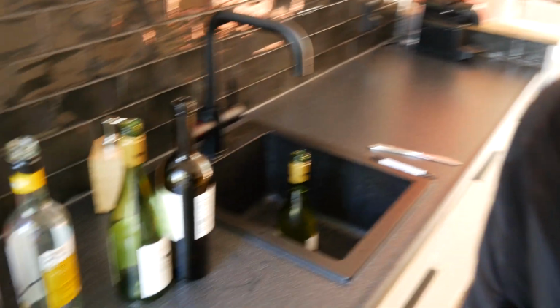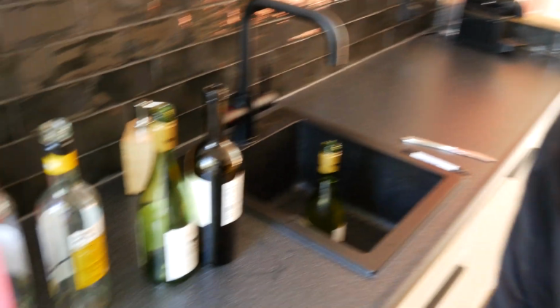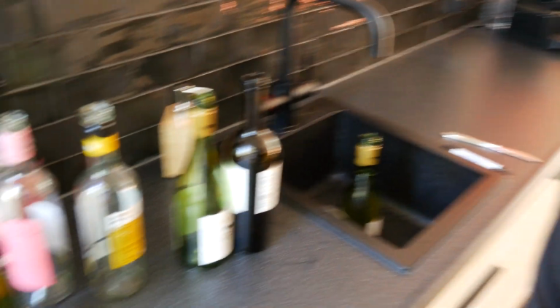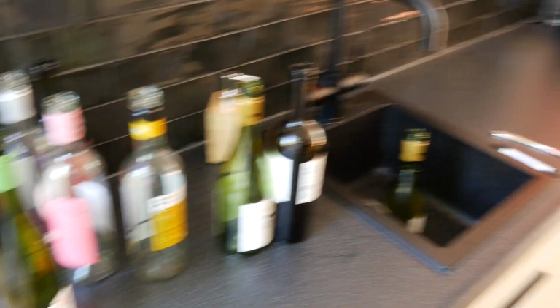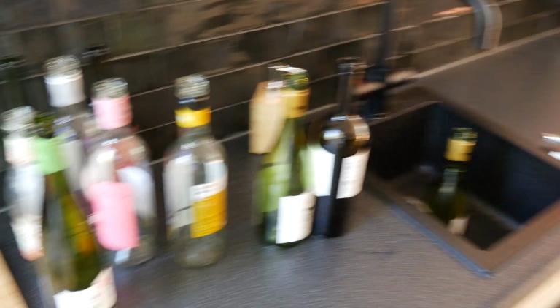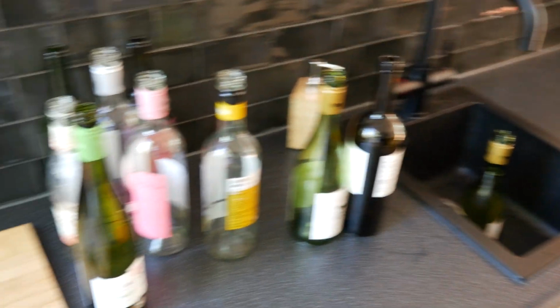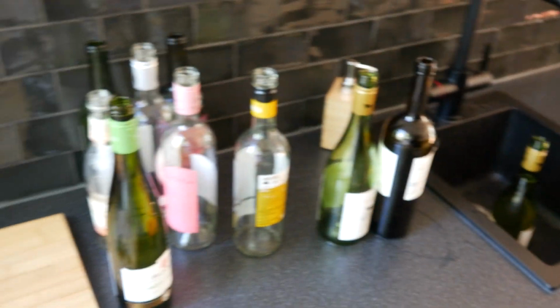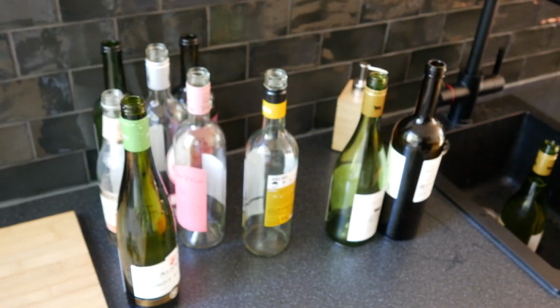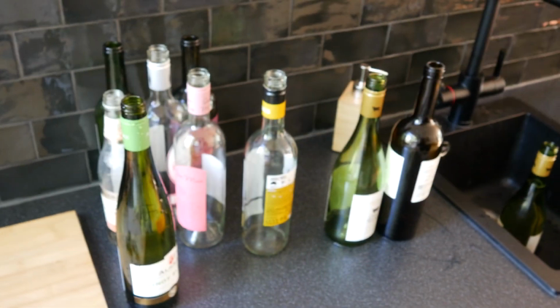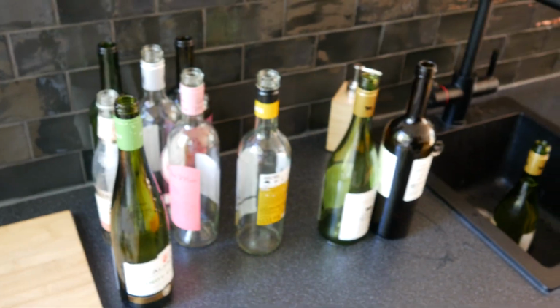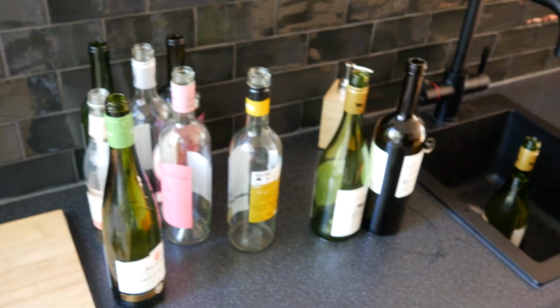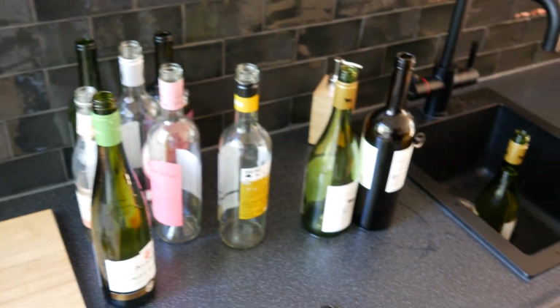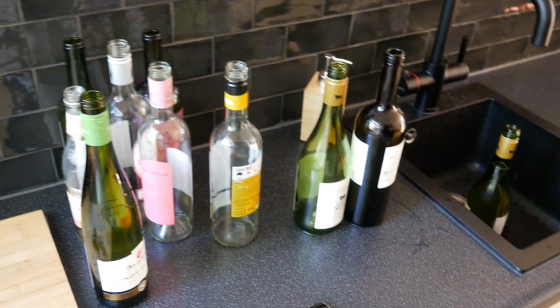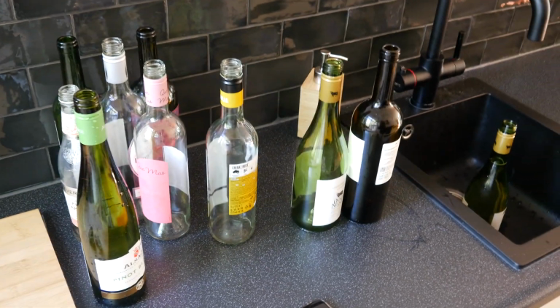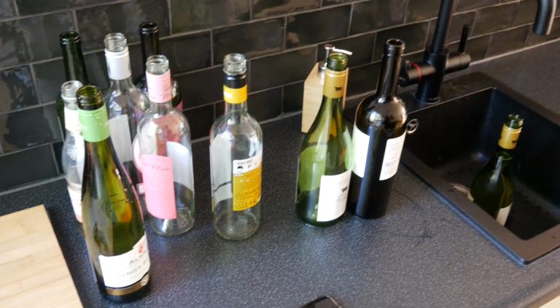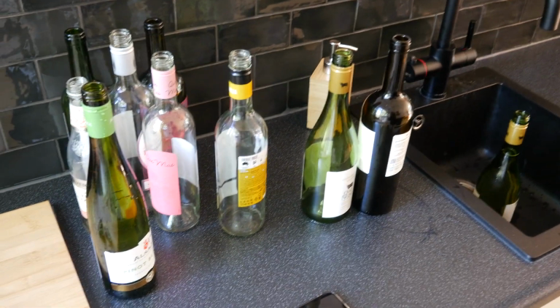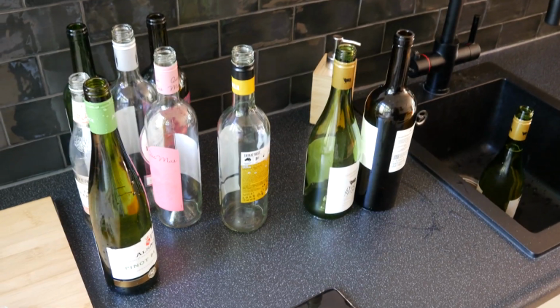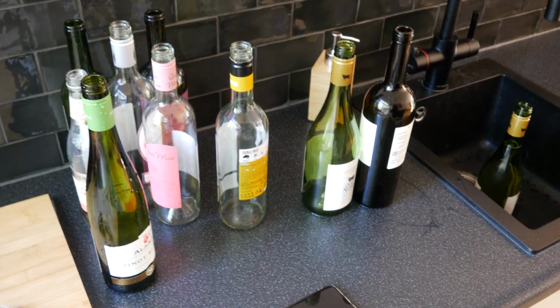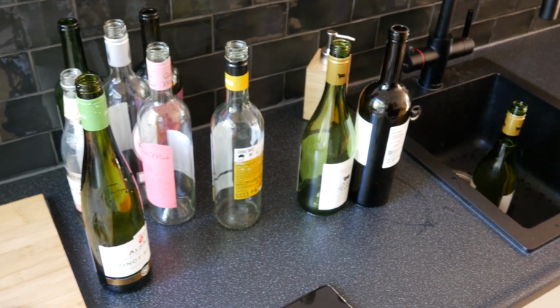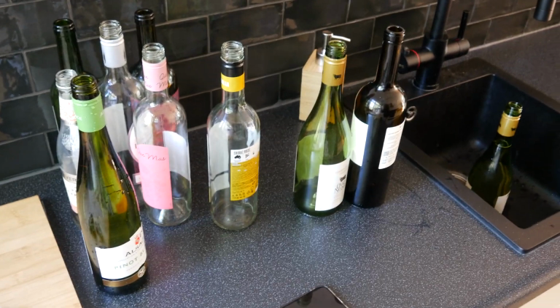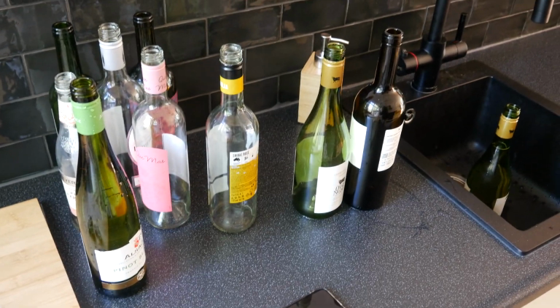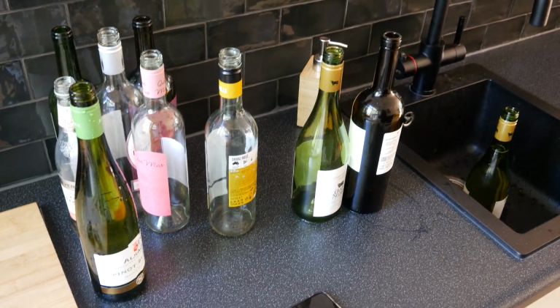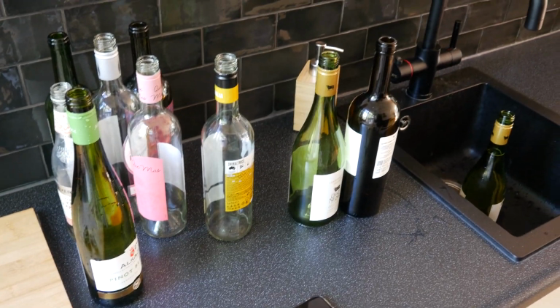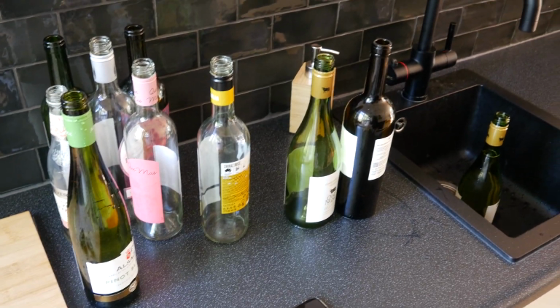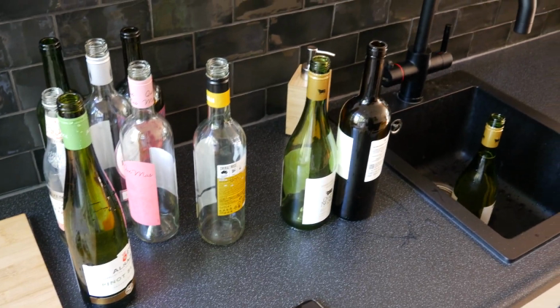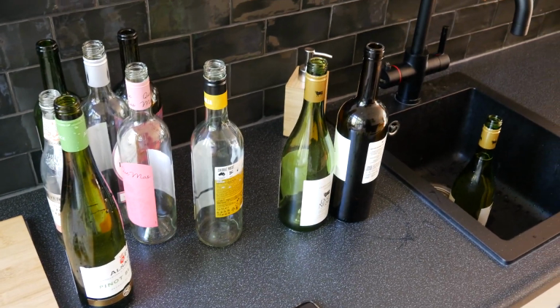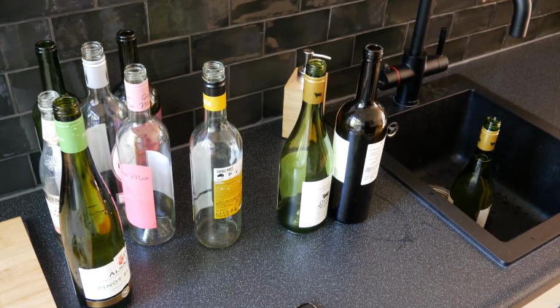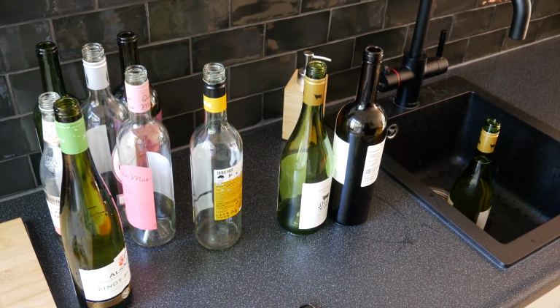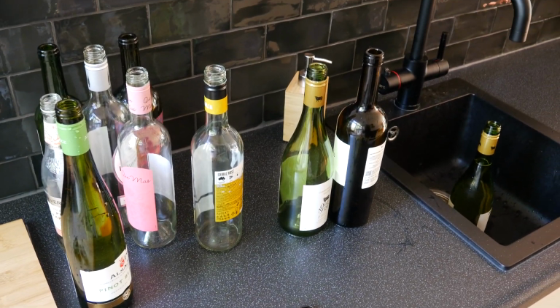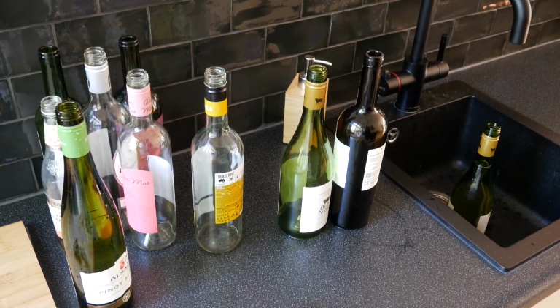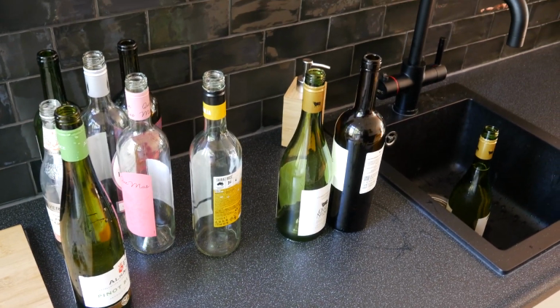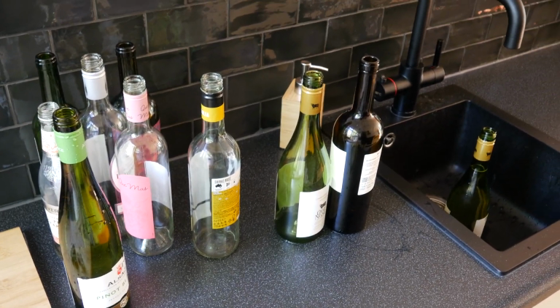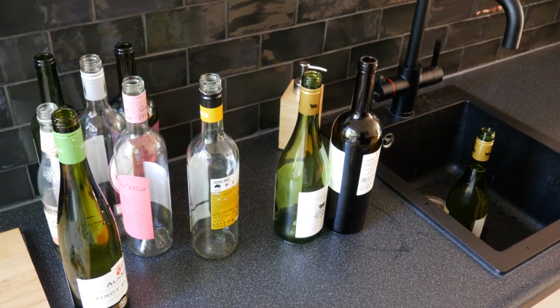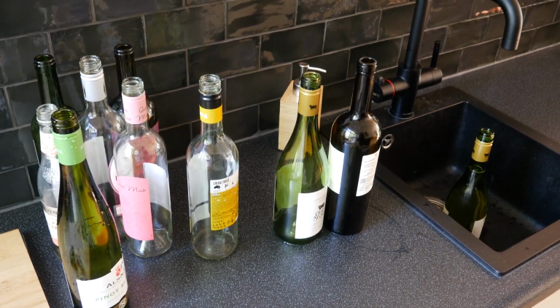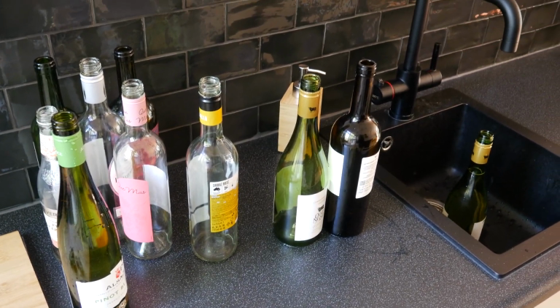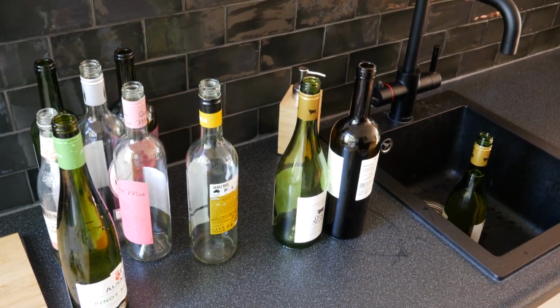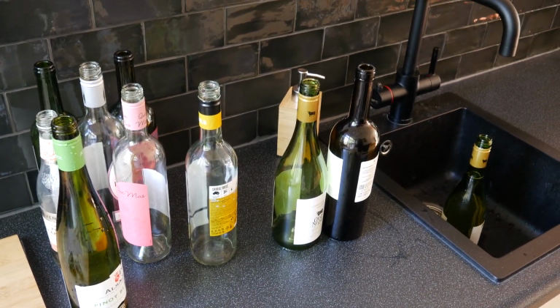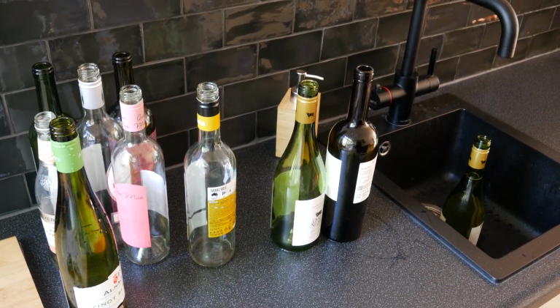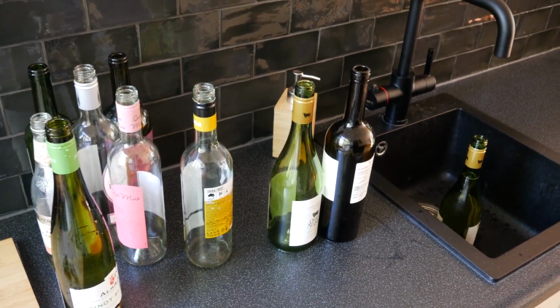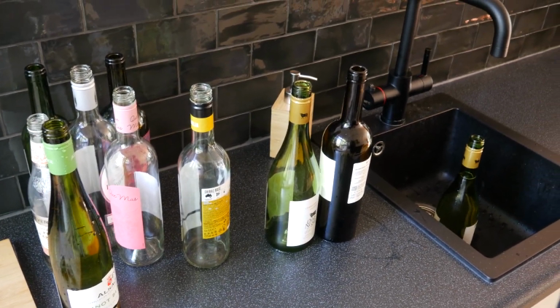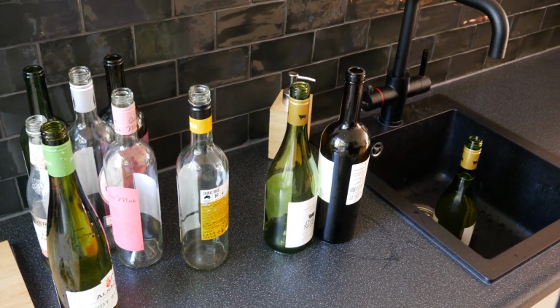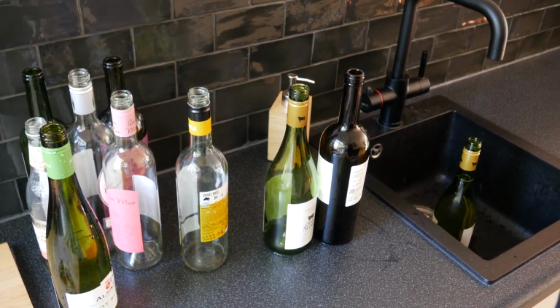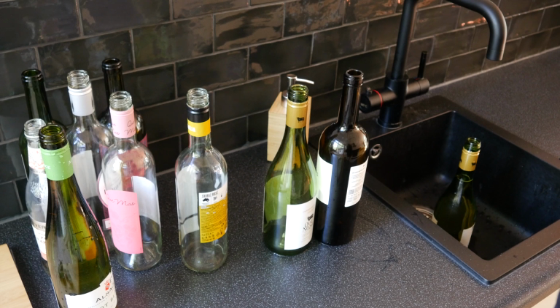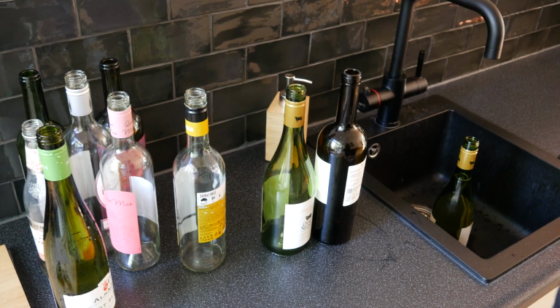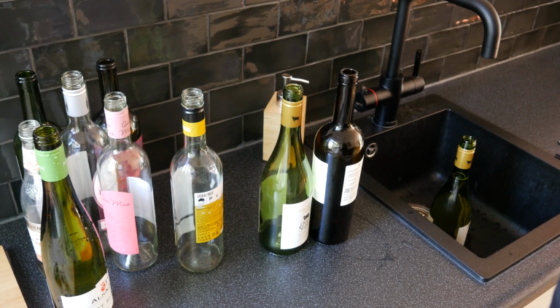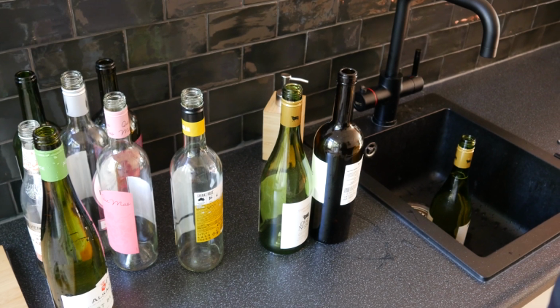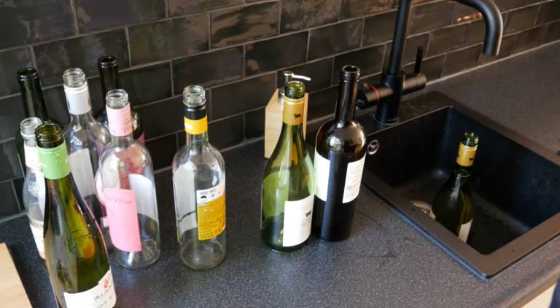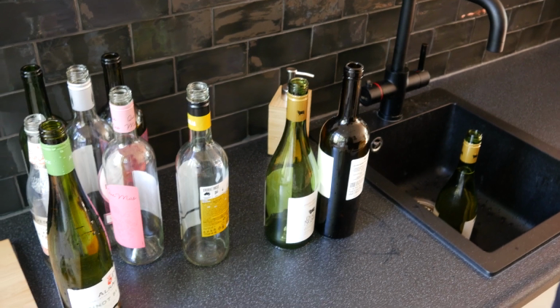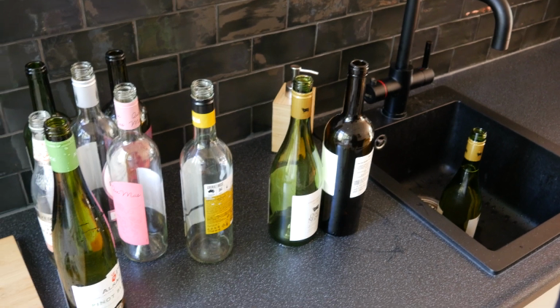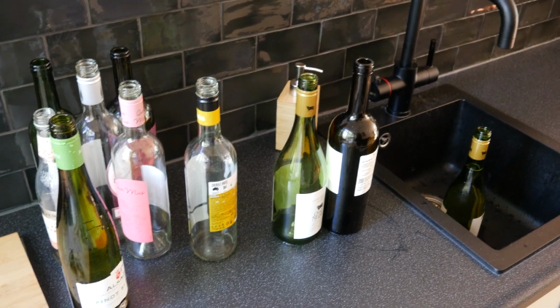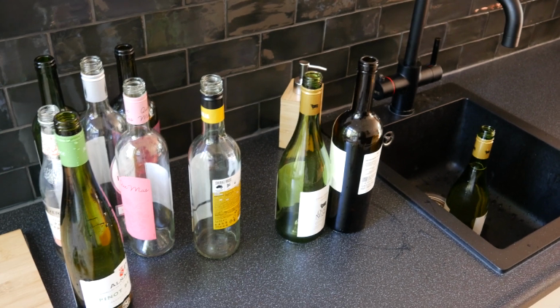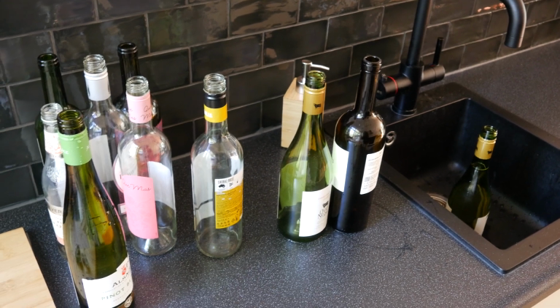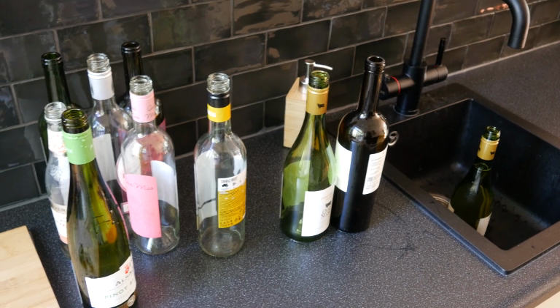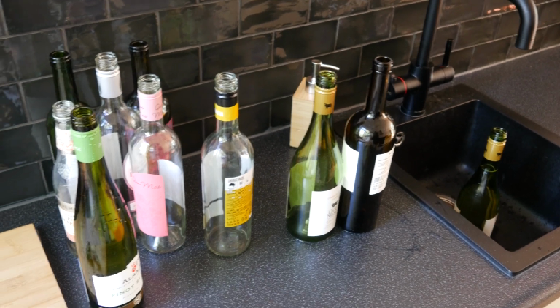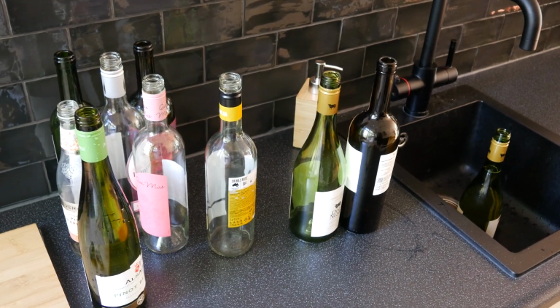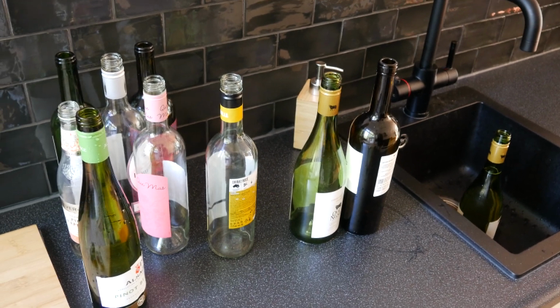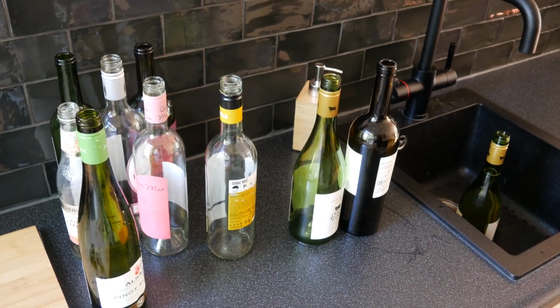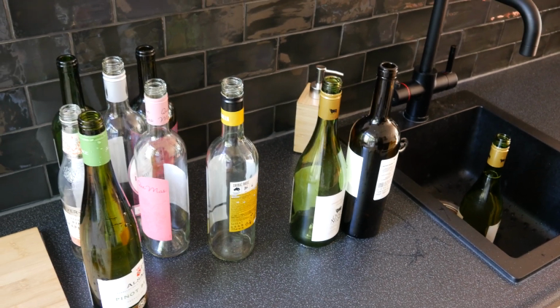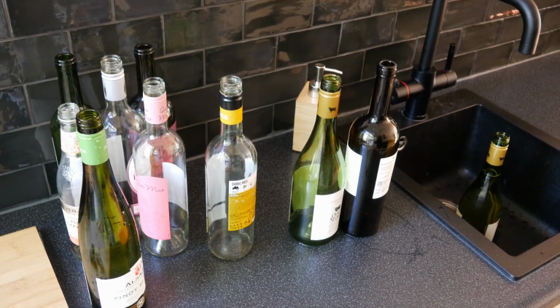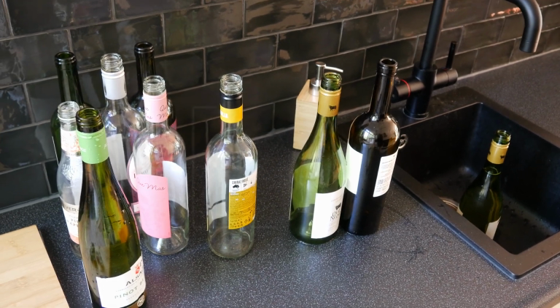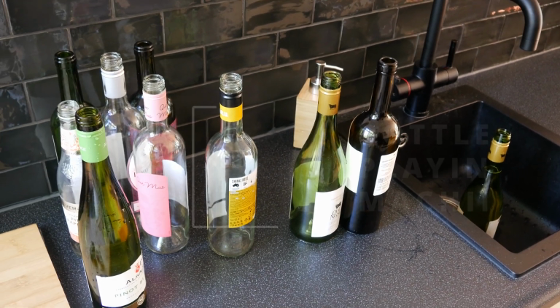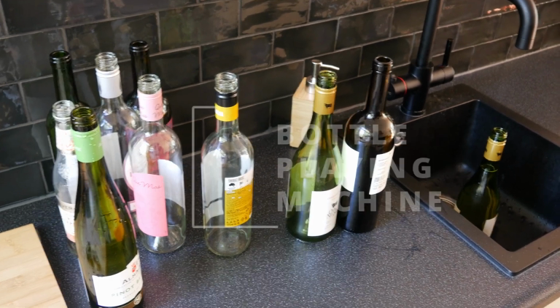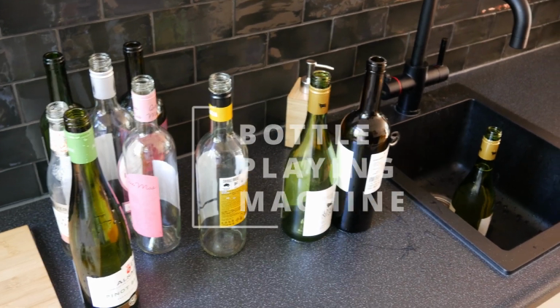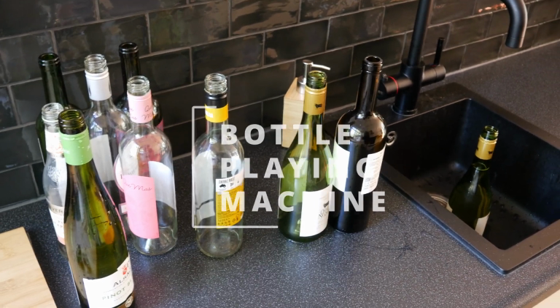All of these bottles are garbage, but I think we can tune these bottles and make music with them.